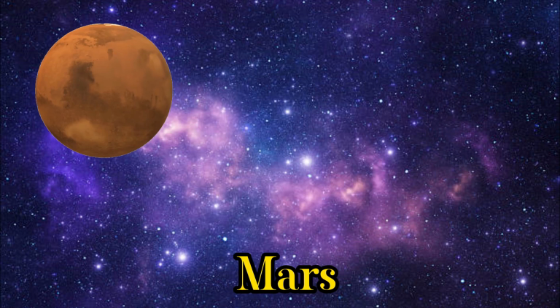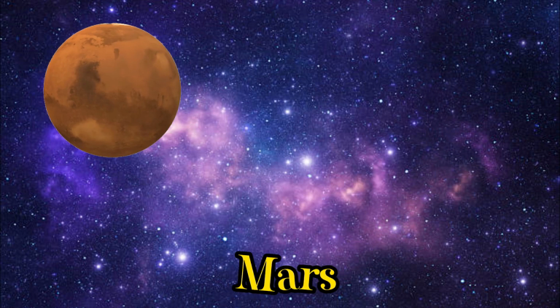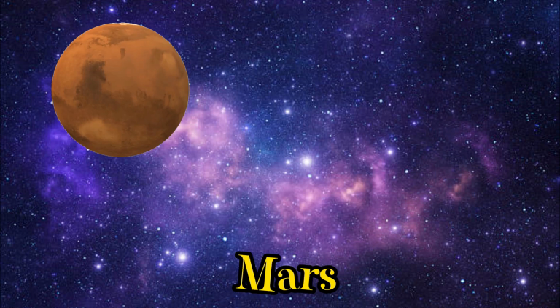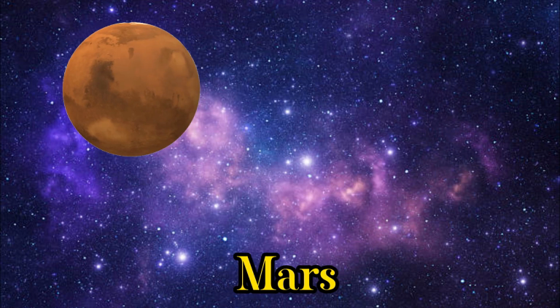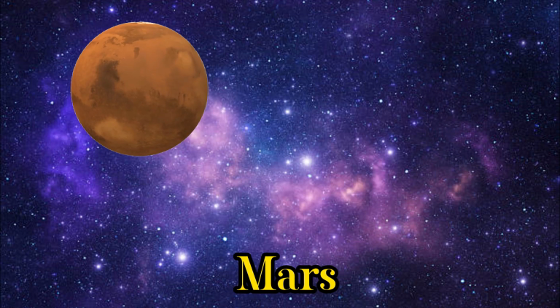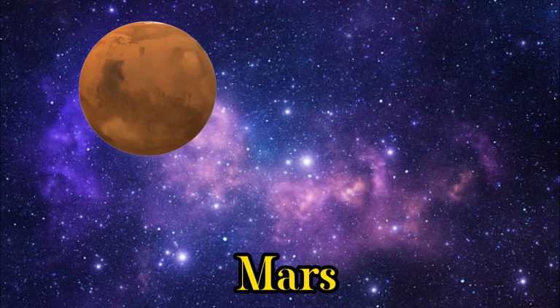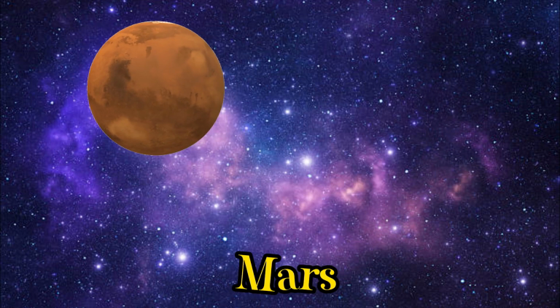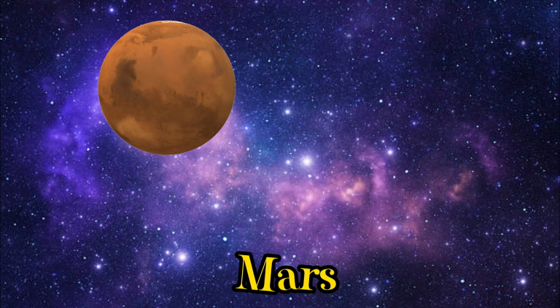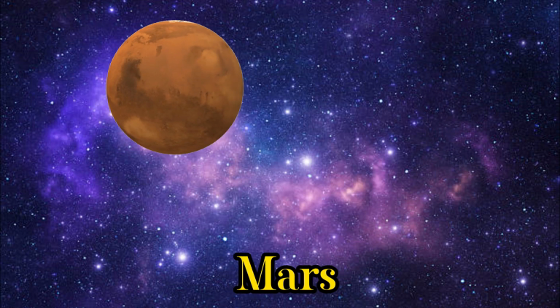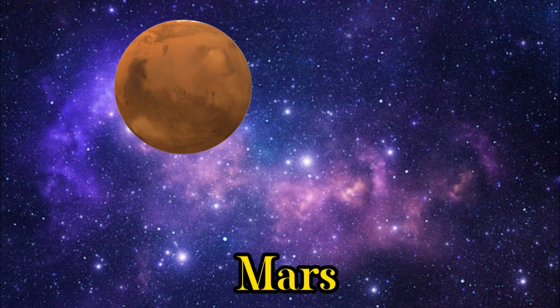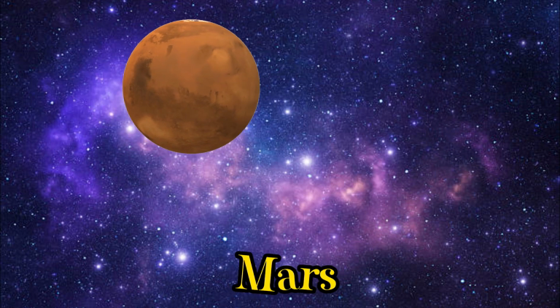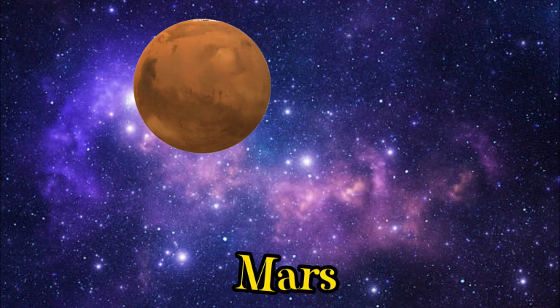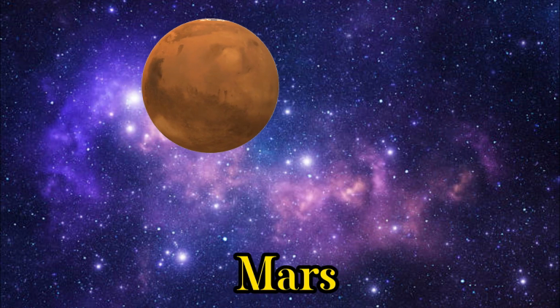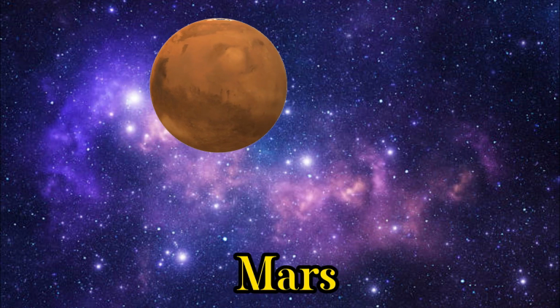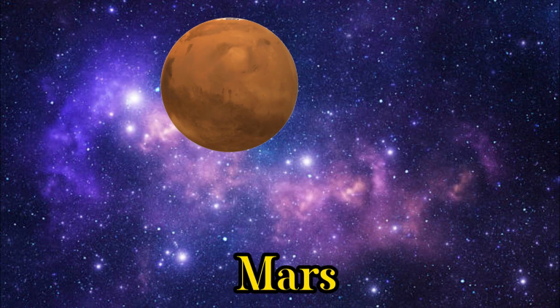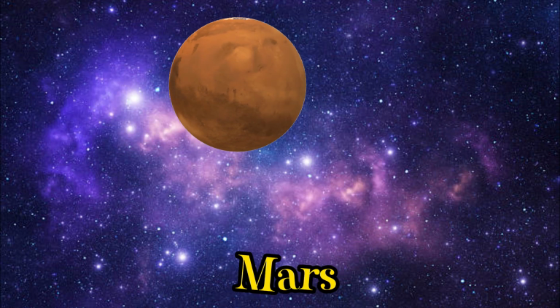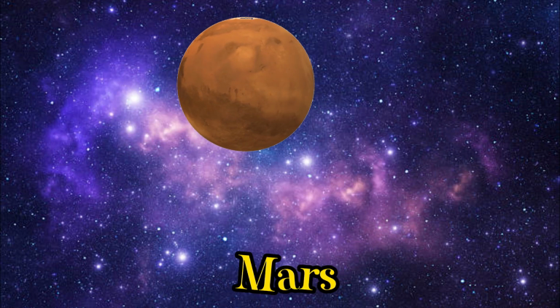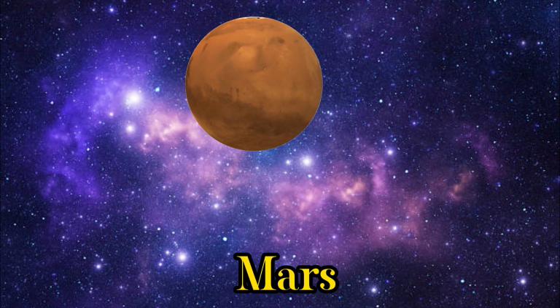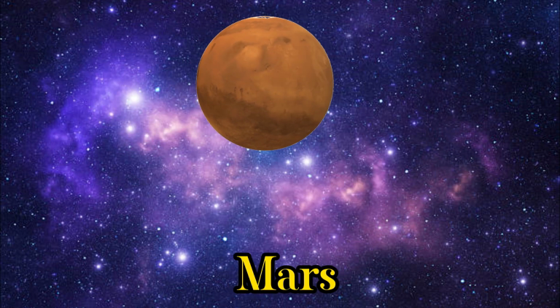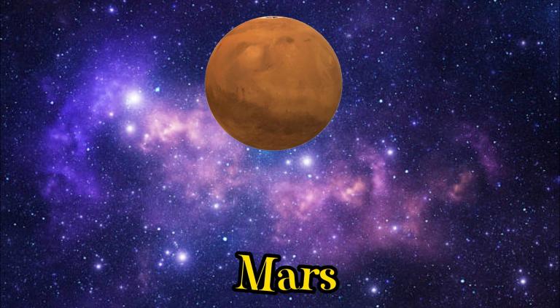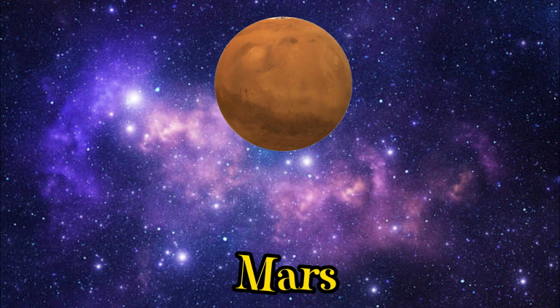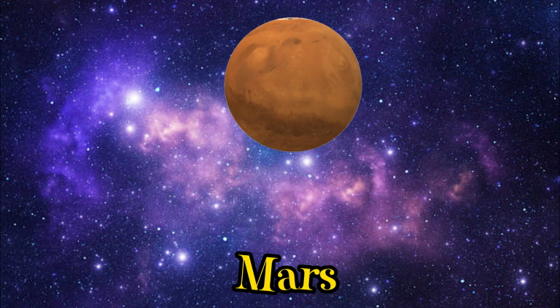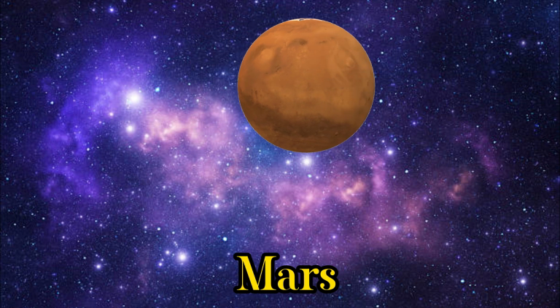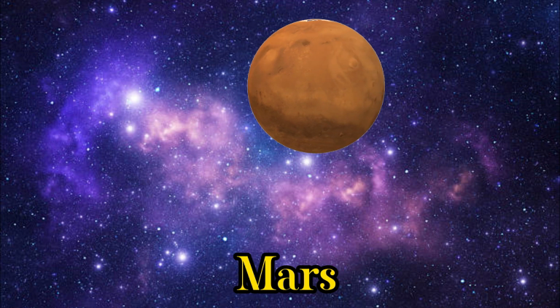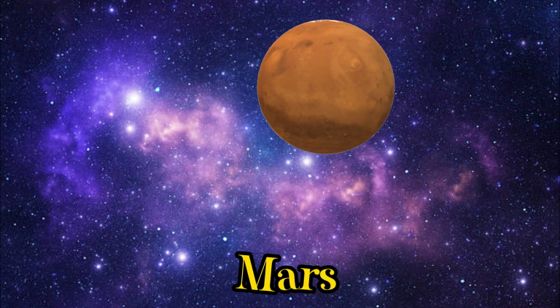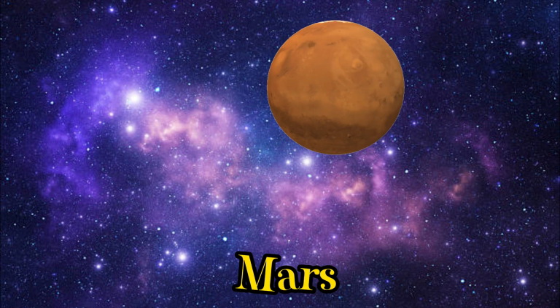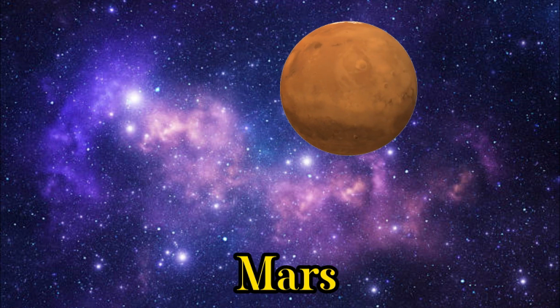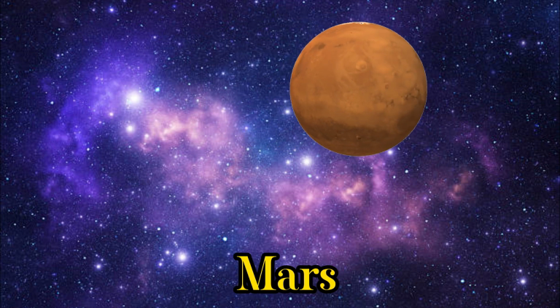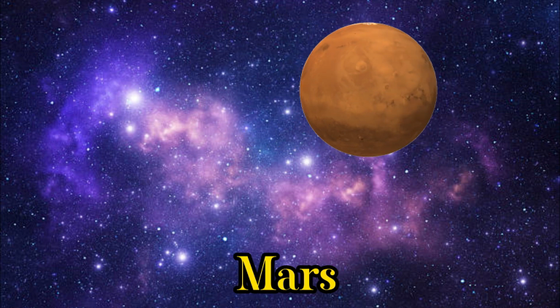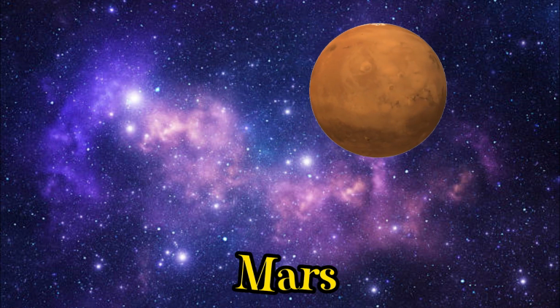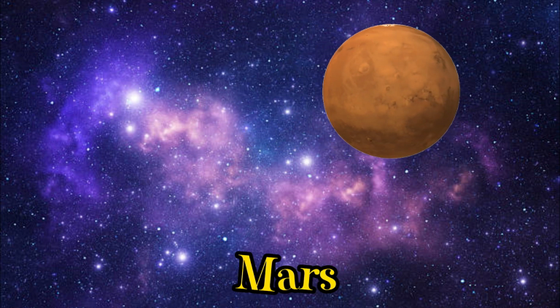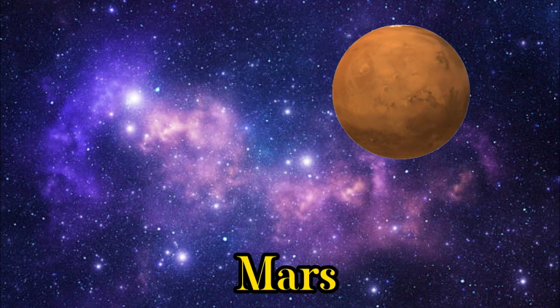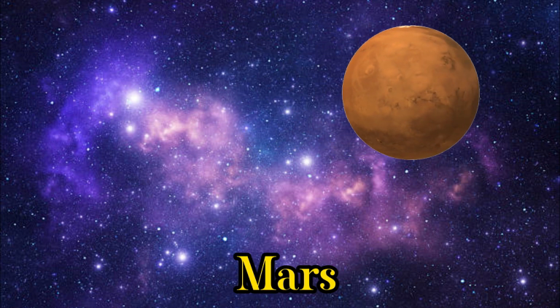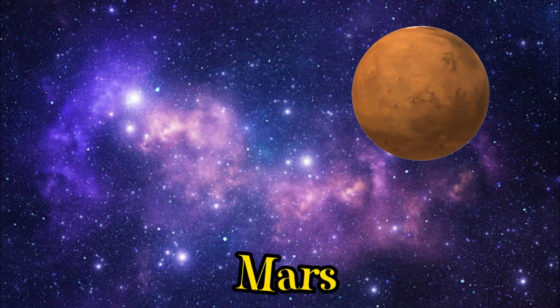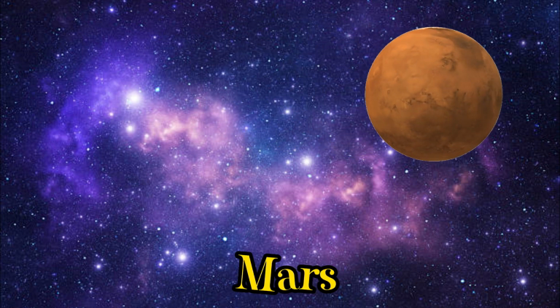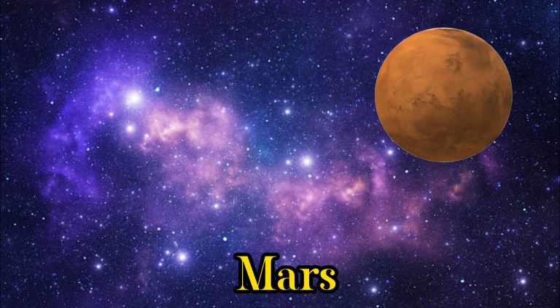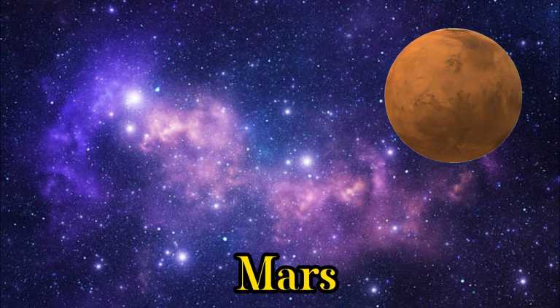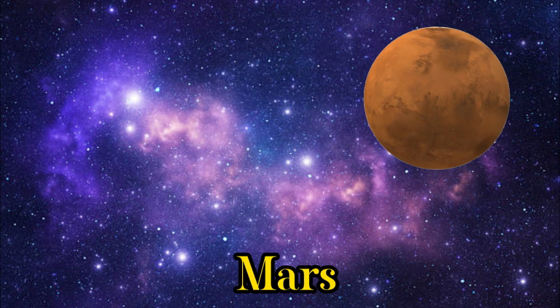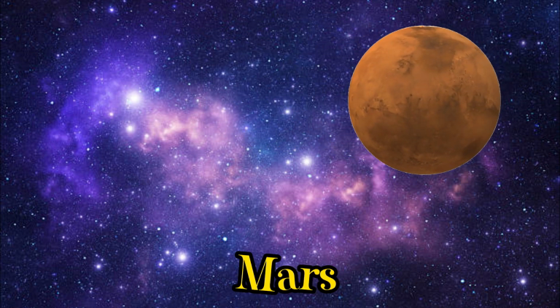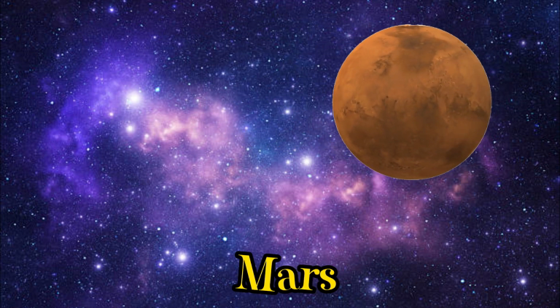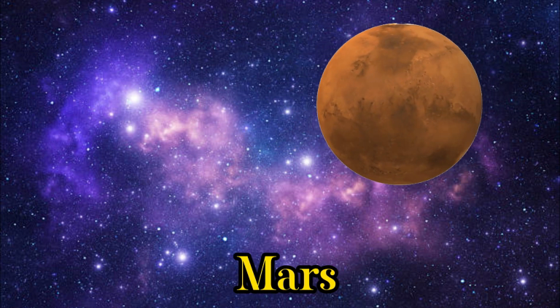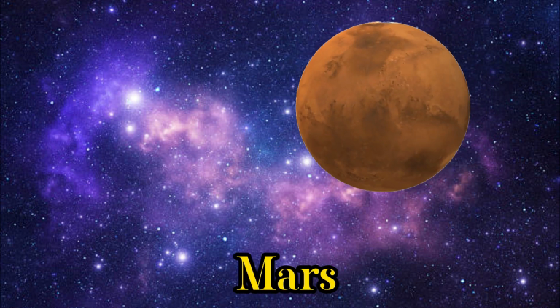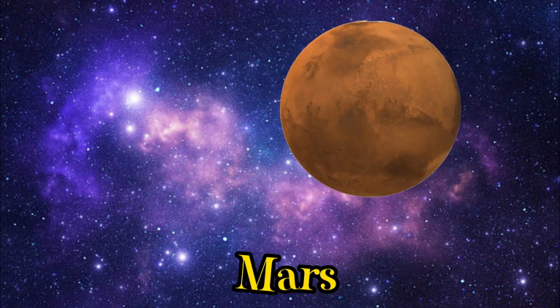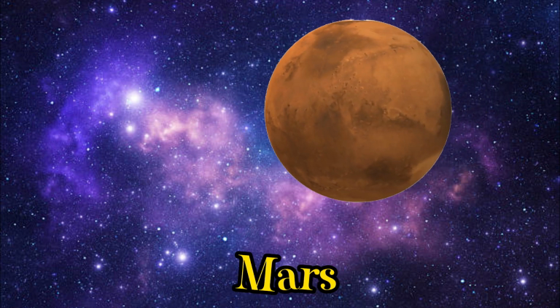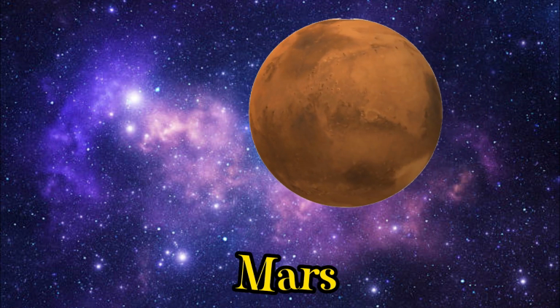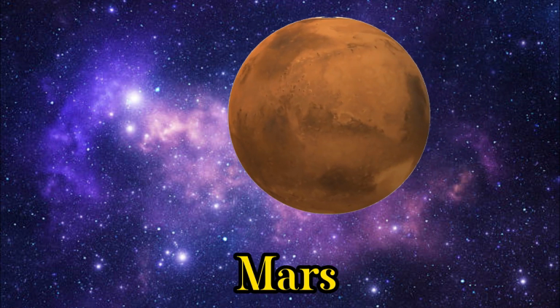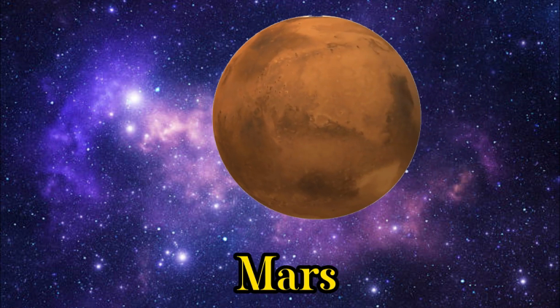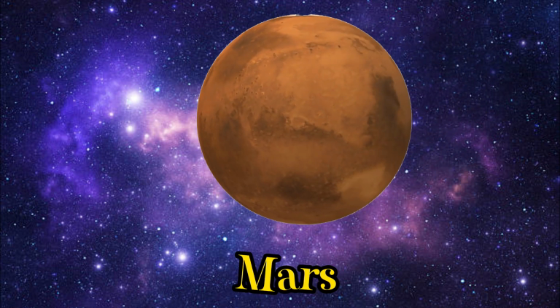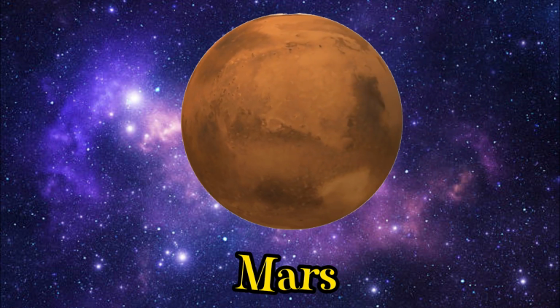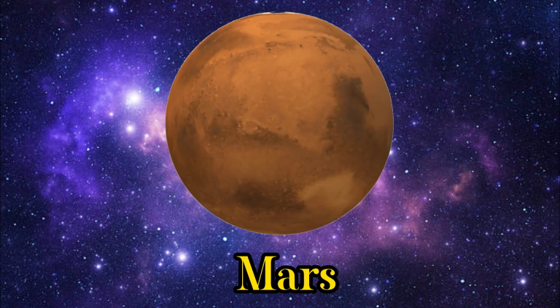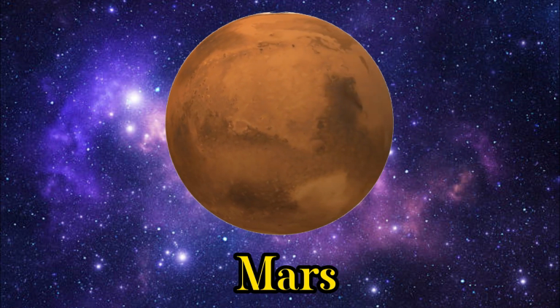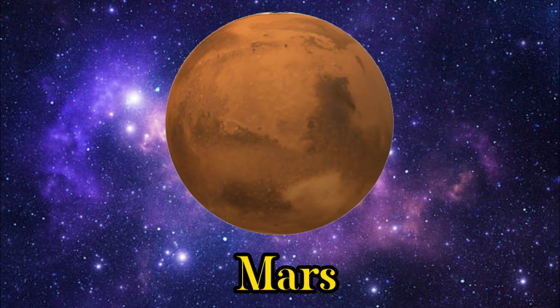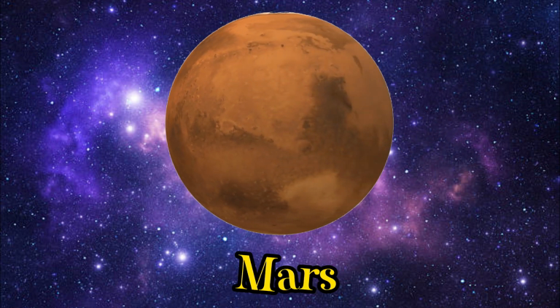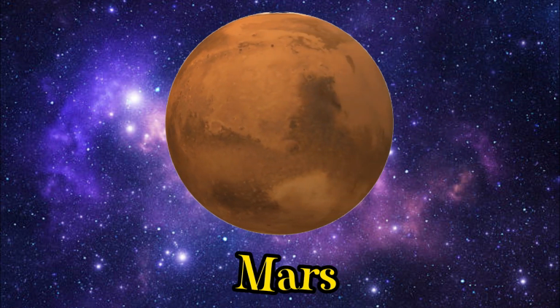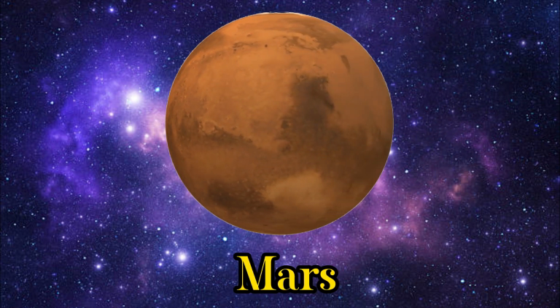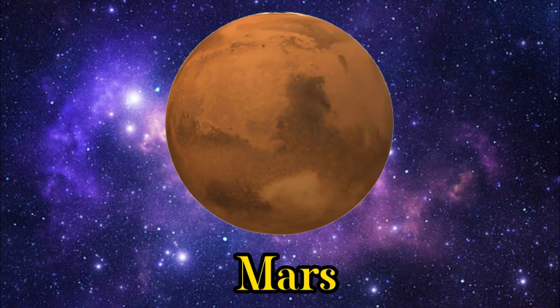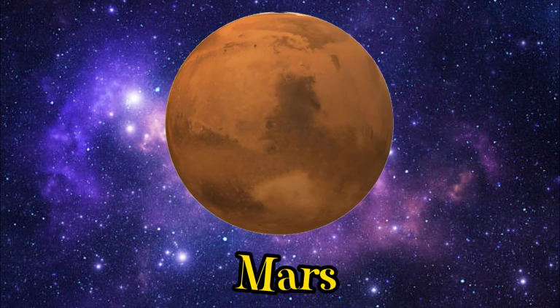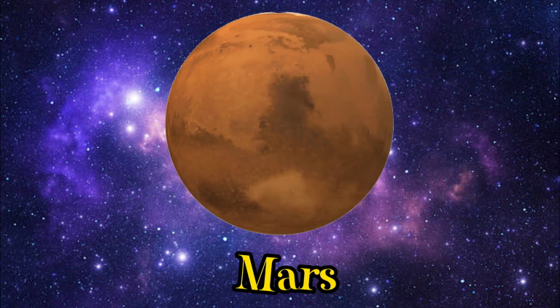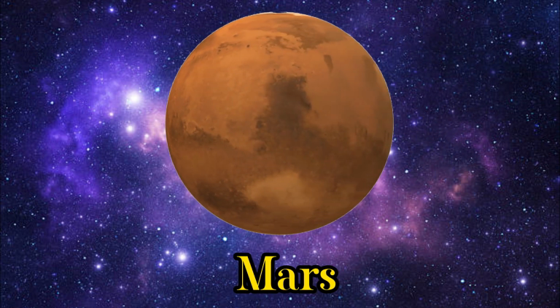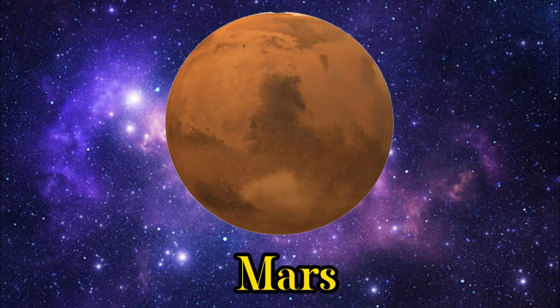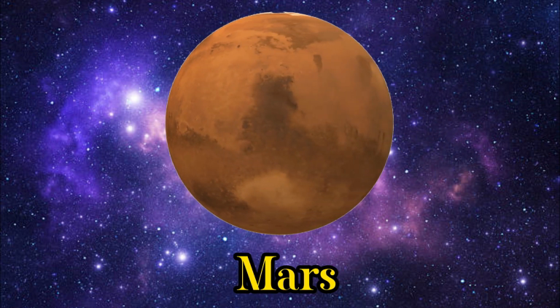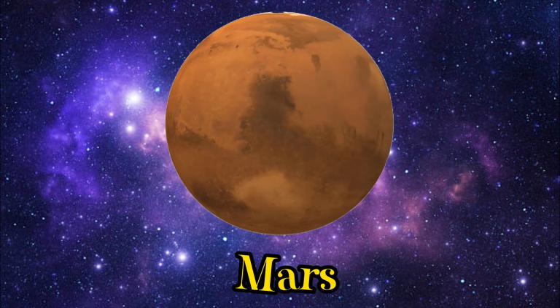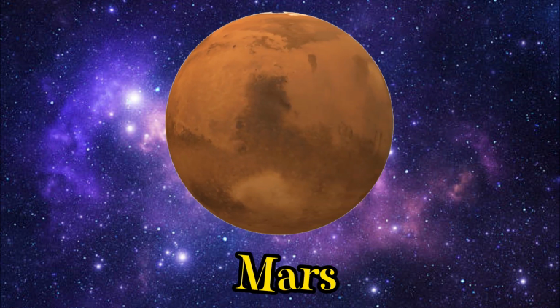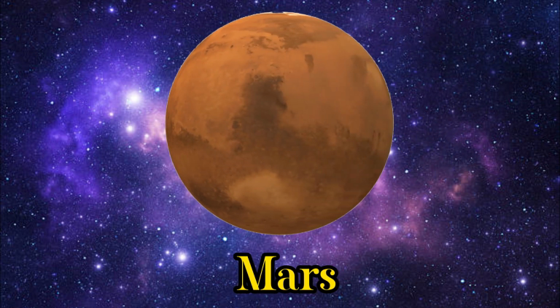Let's journey to the red planet, Mars. We are planning to send astronauts there in the future.